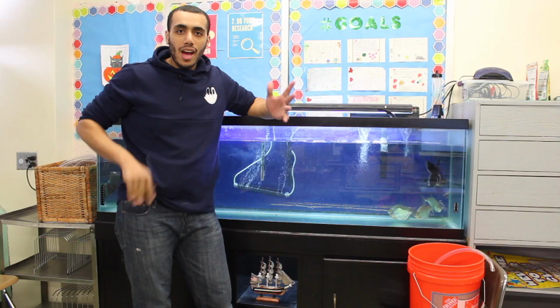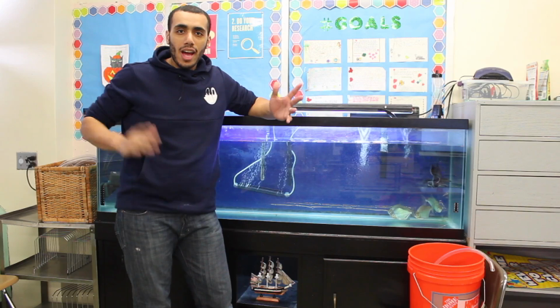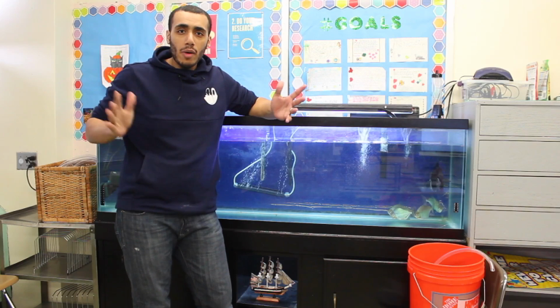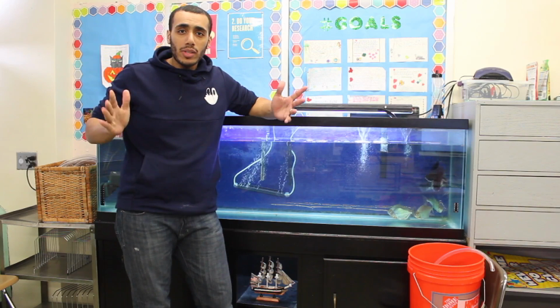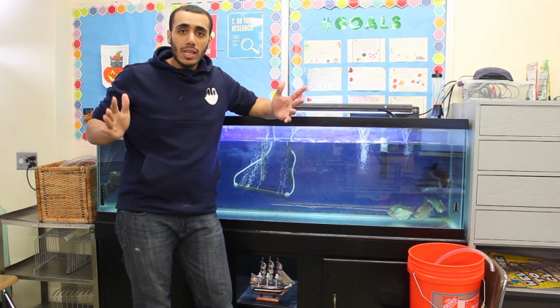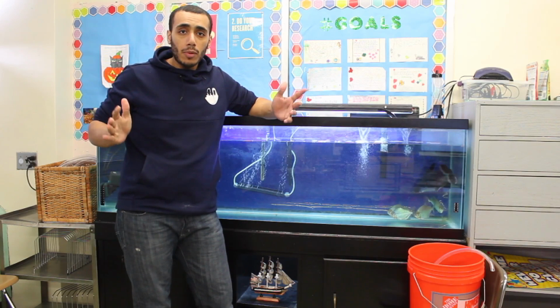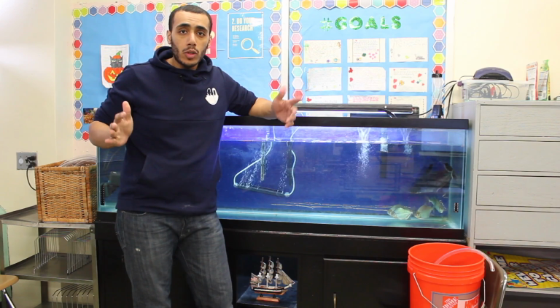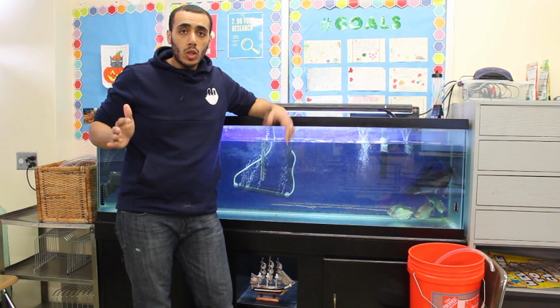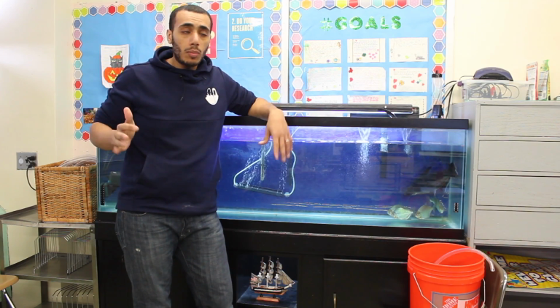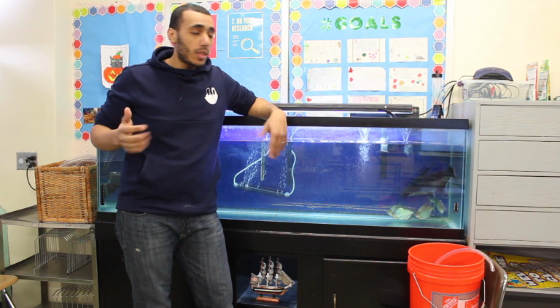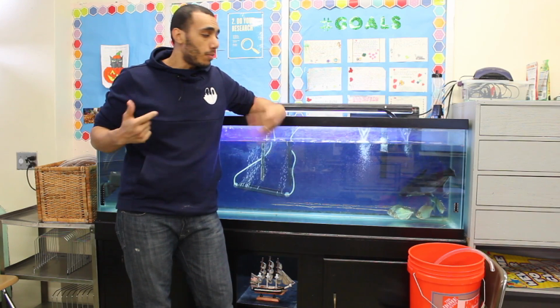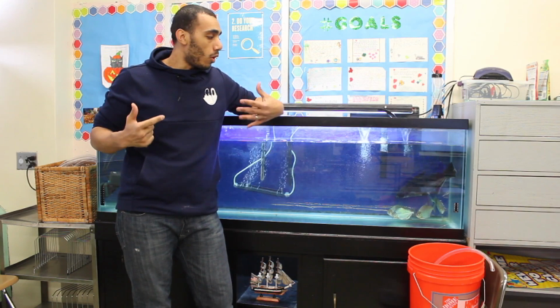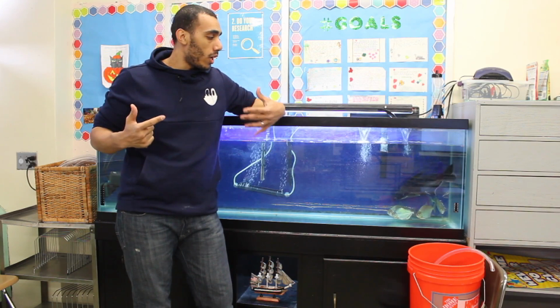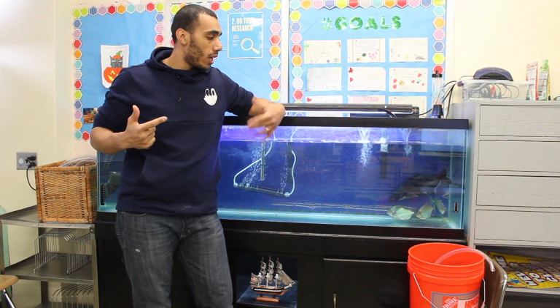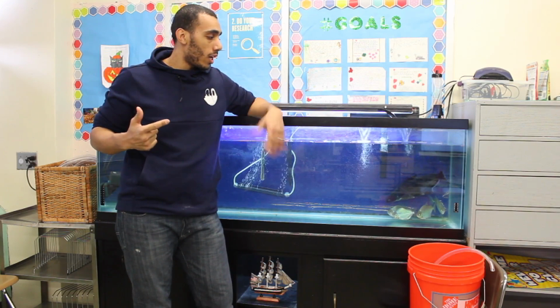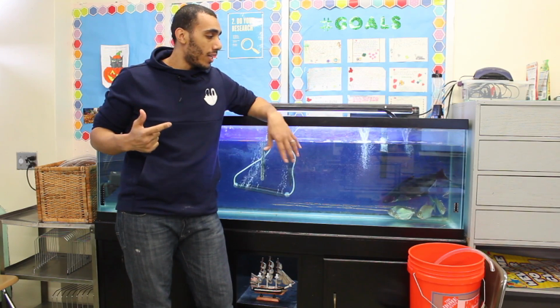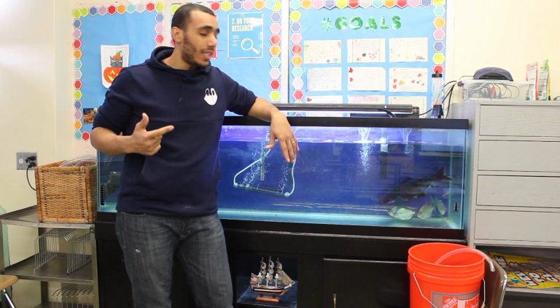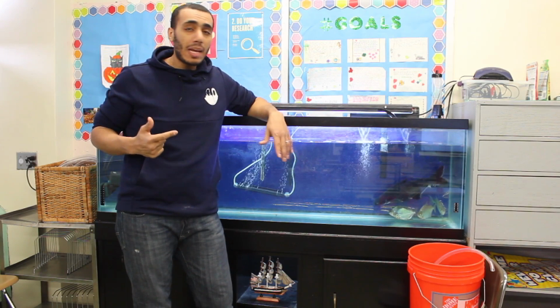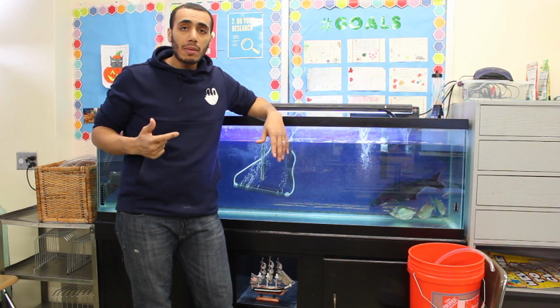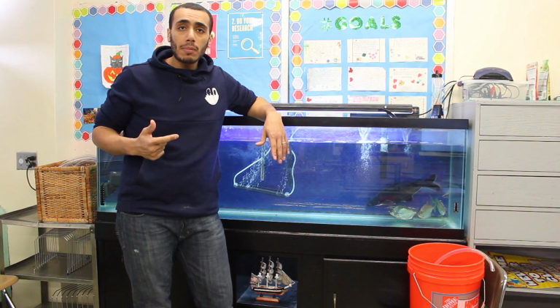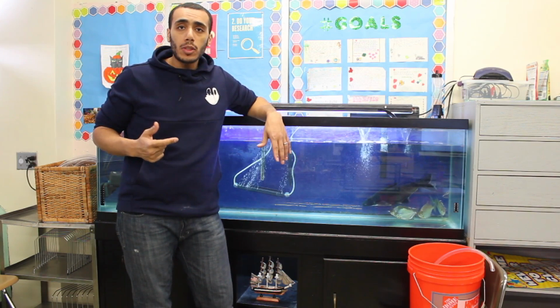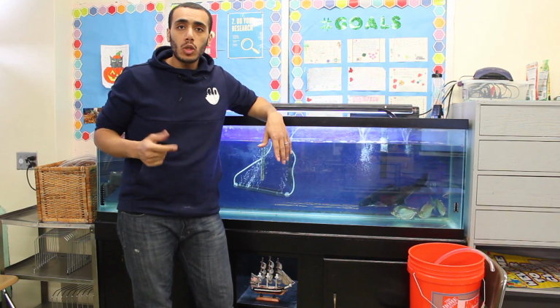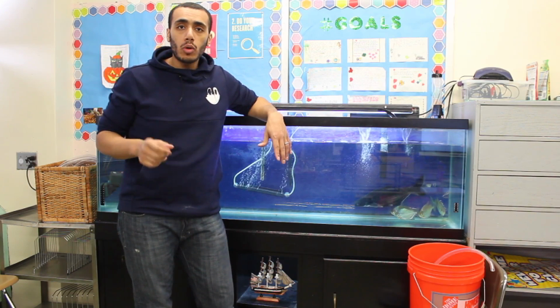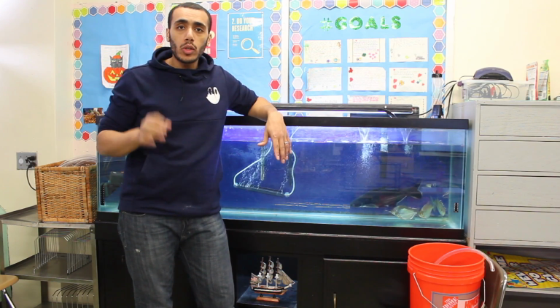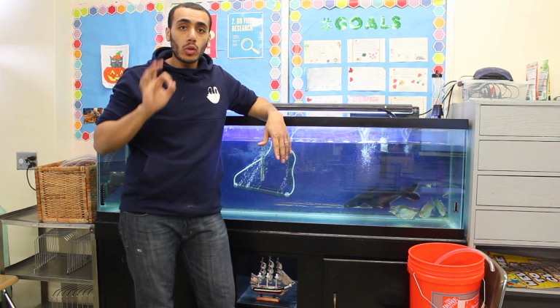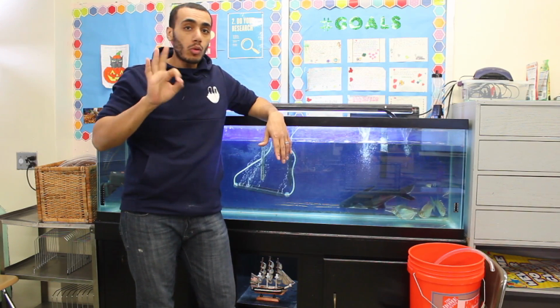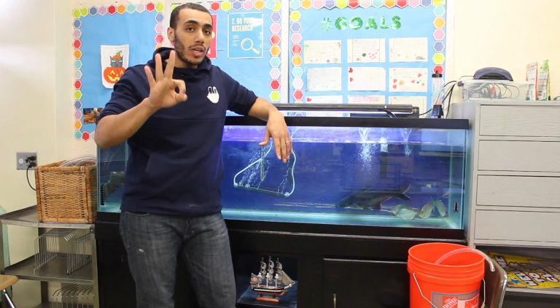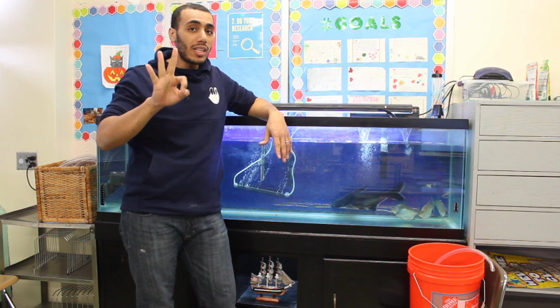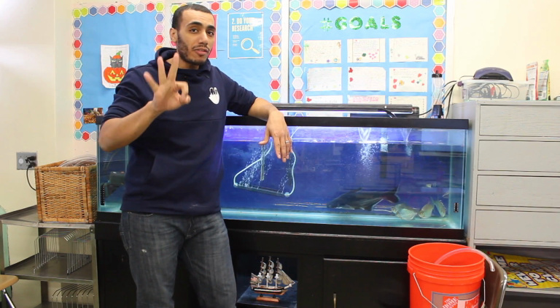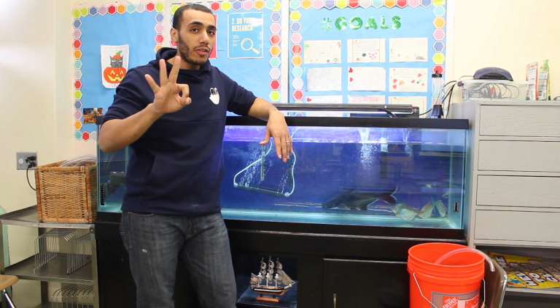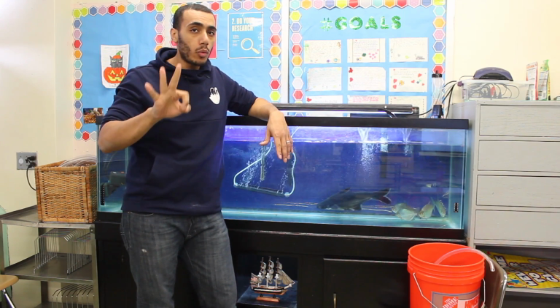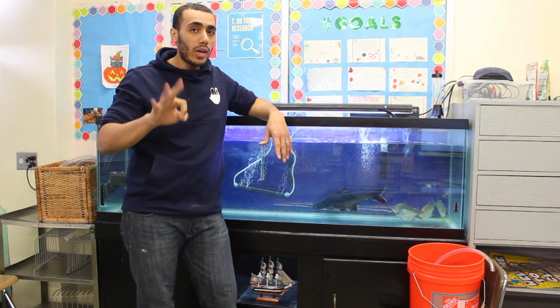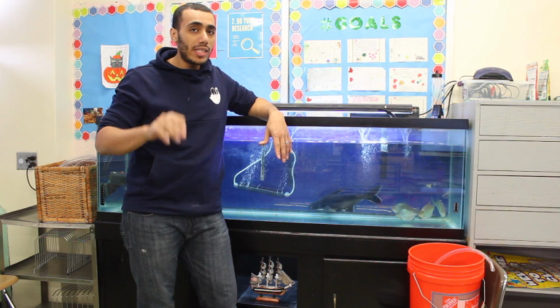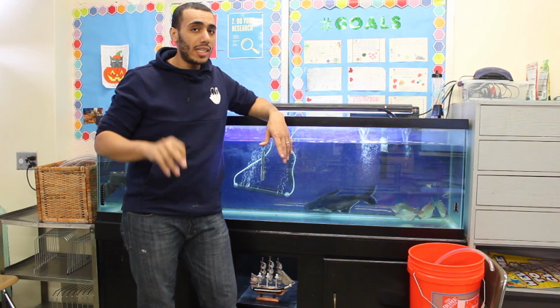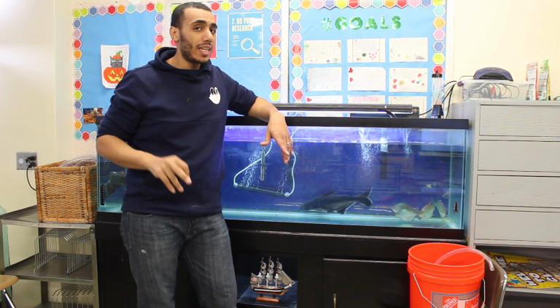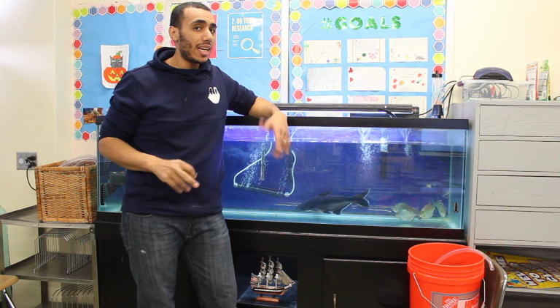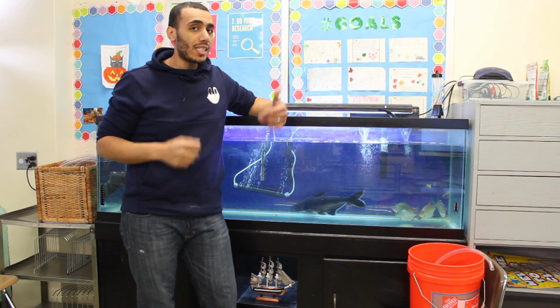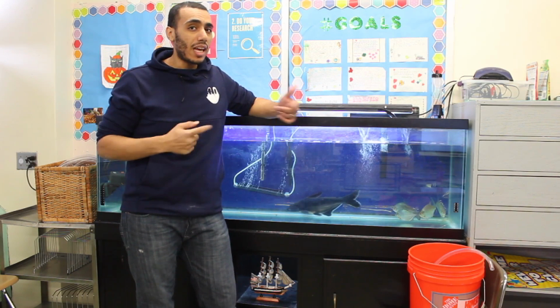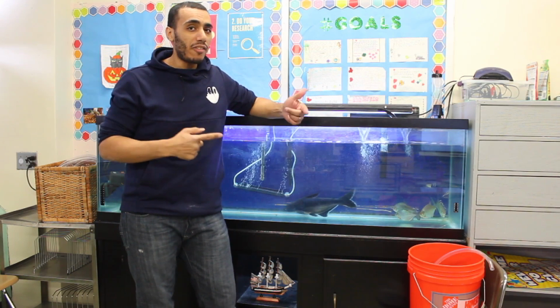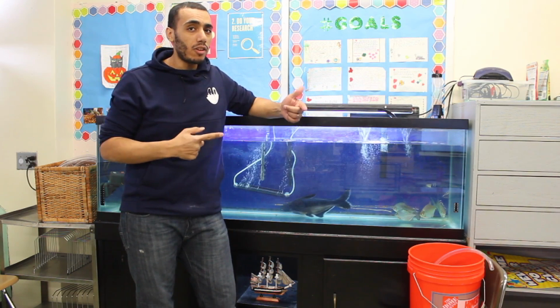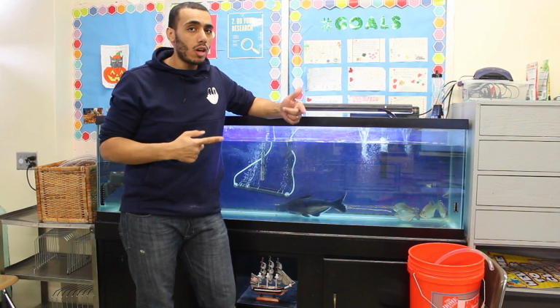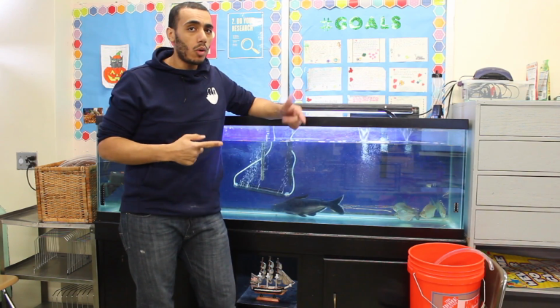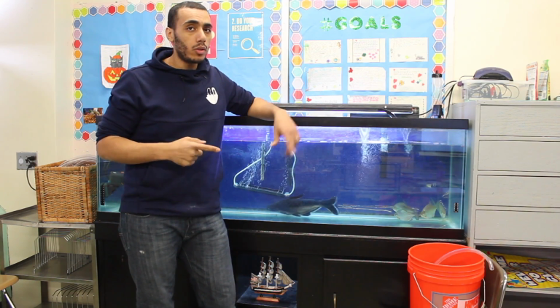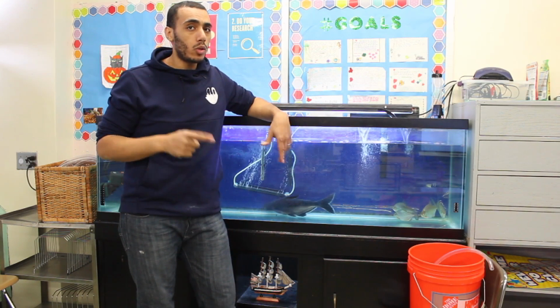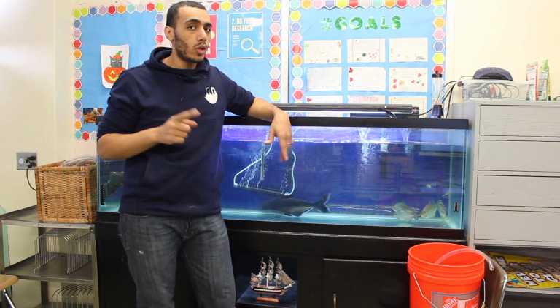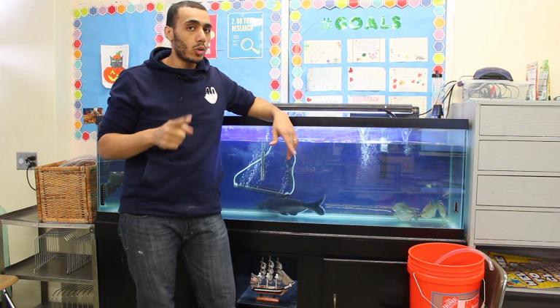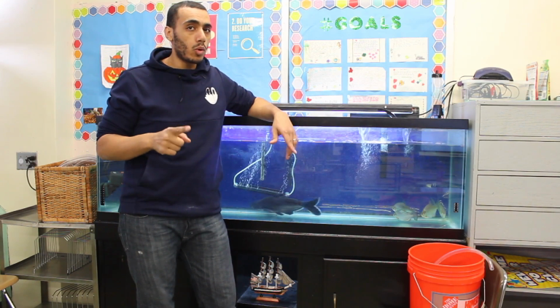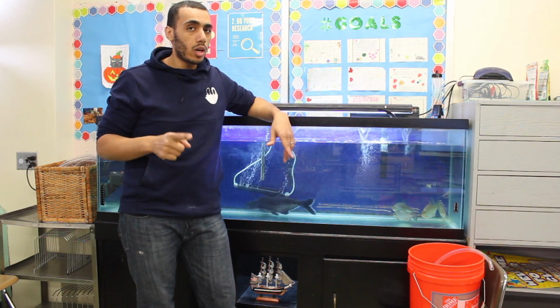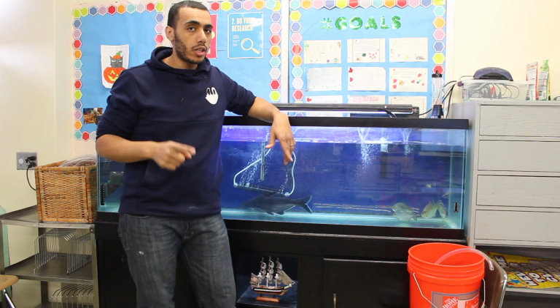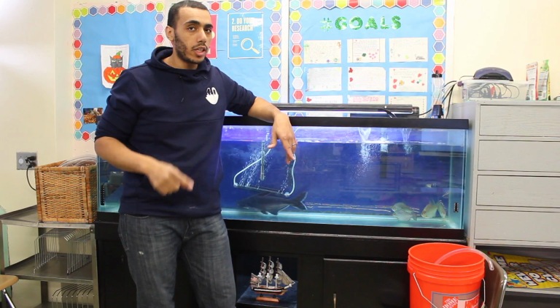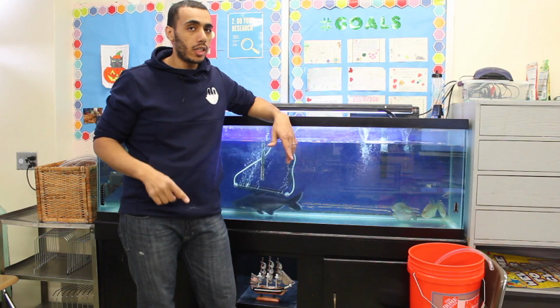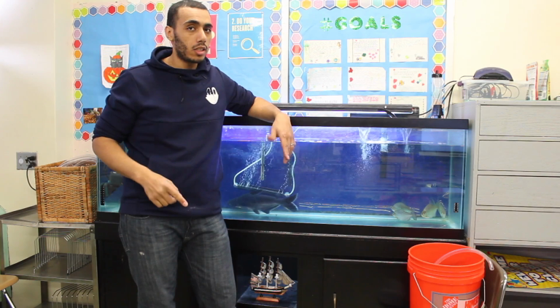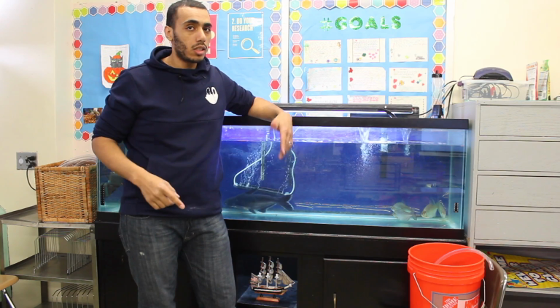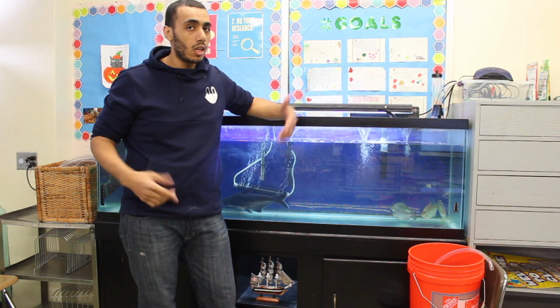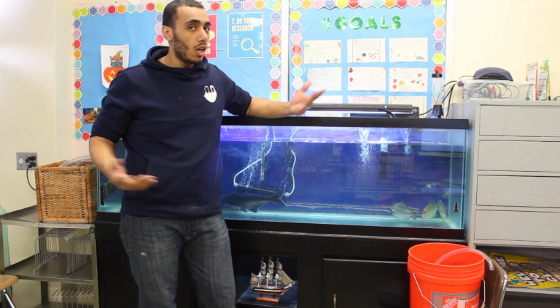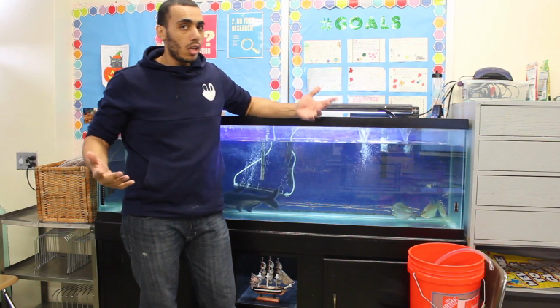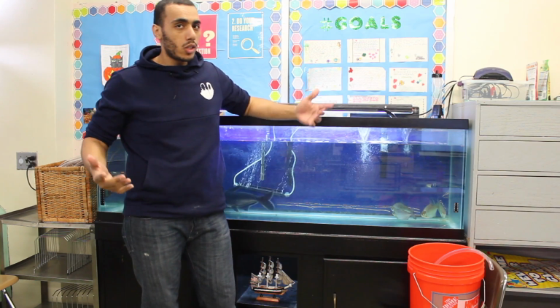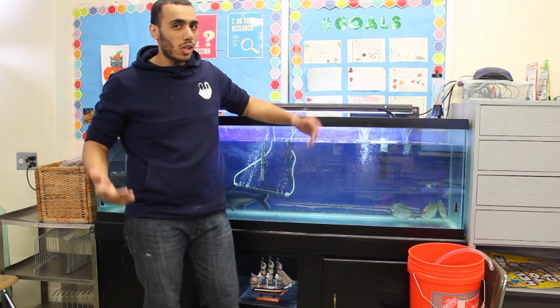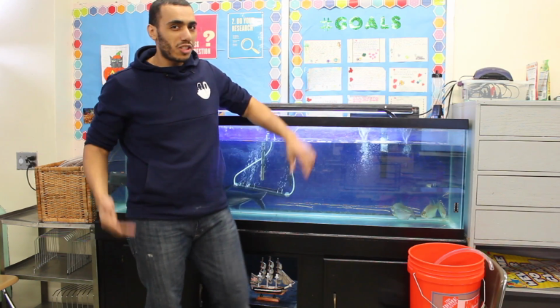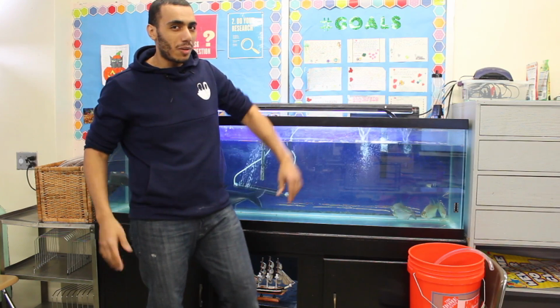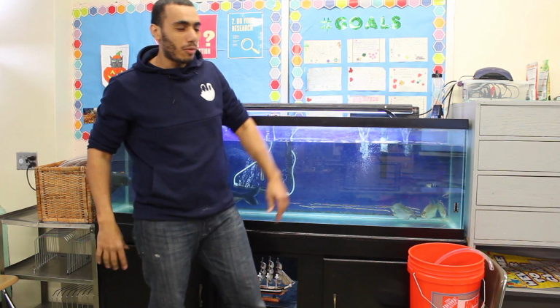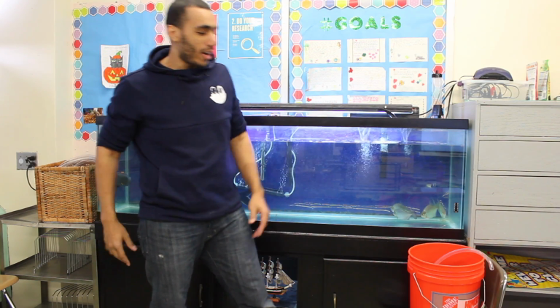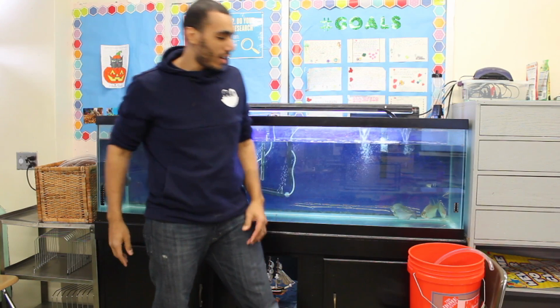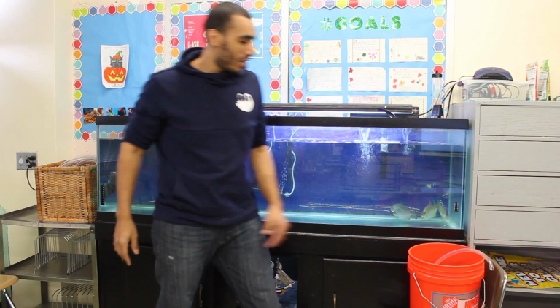Hey, what's up YouTube, it's Mo here and today I'm going to be showing you three different ways you can get a siphon going to do your water change. So let's jump right in.